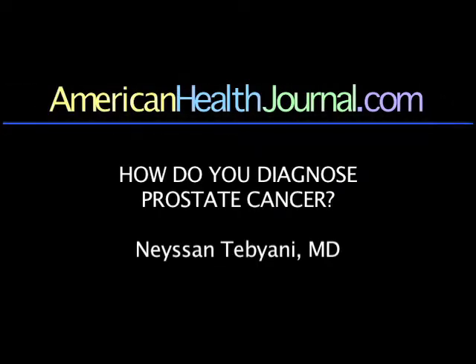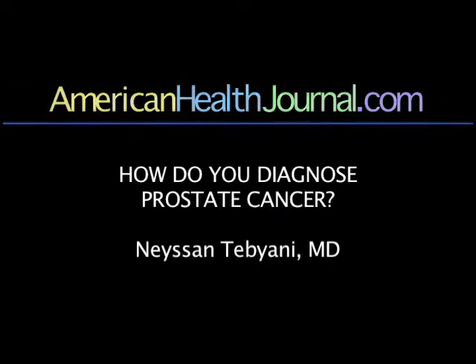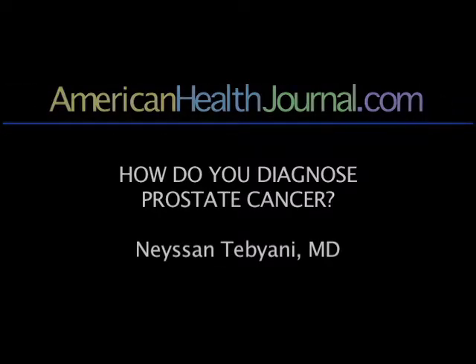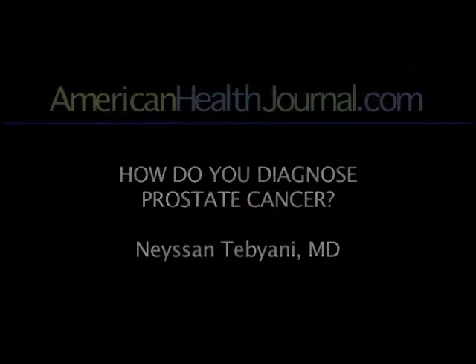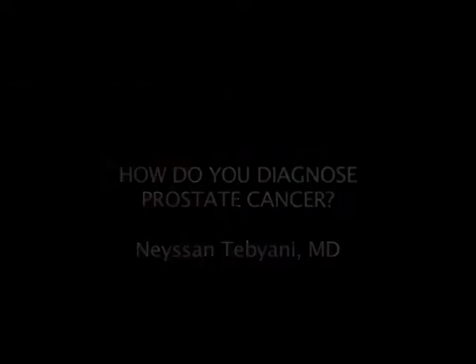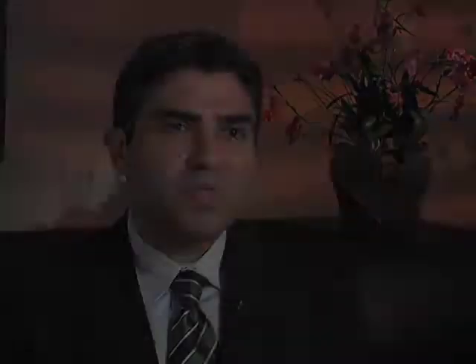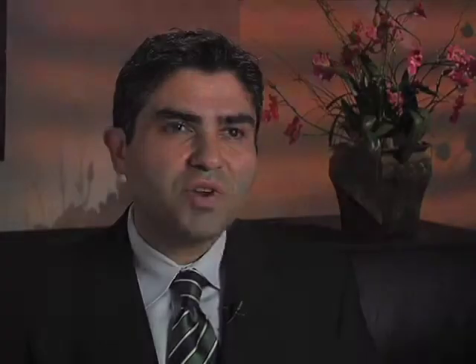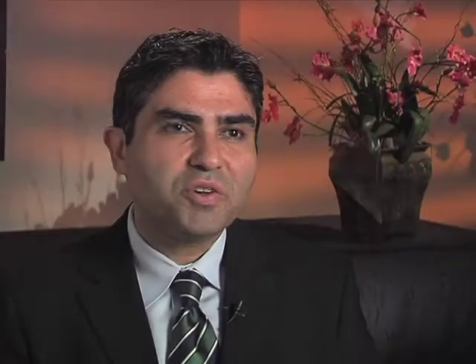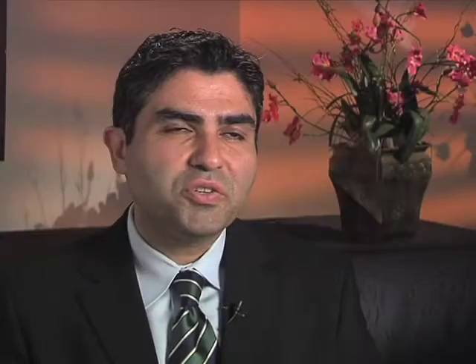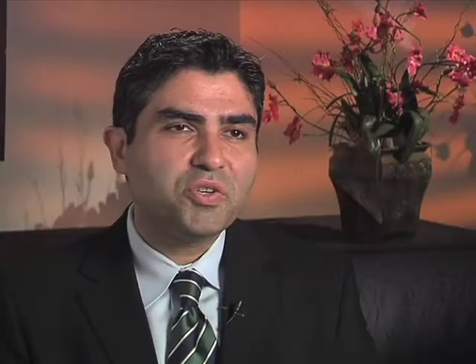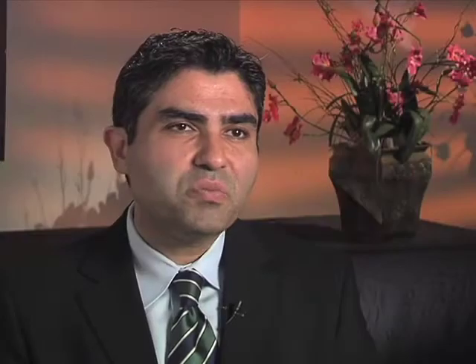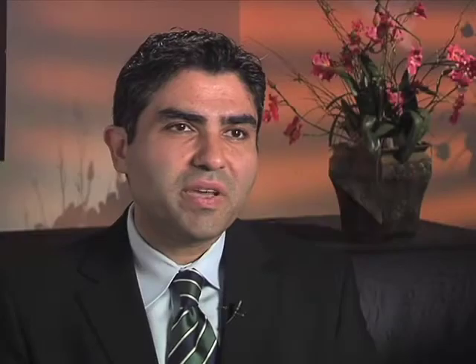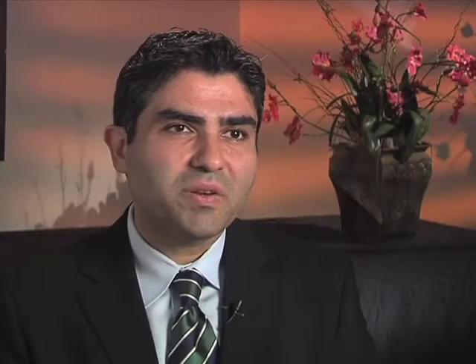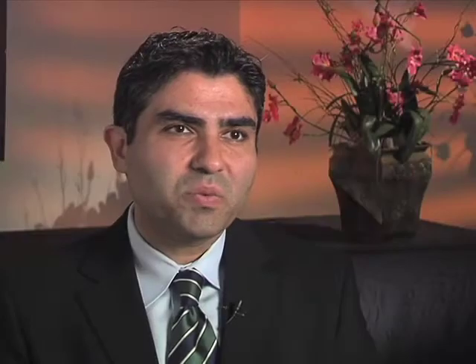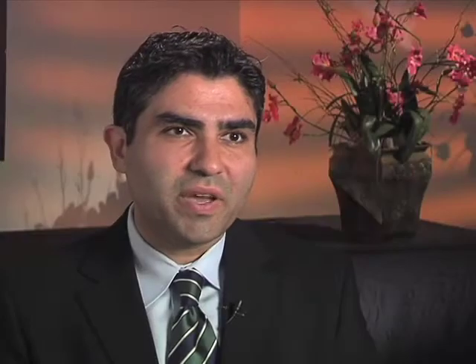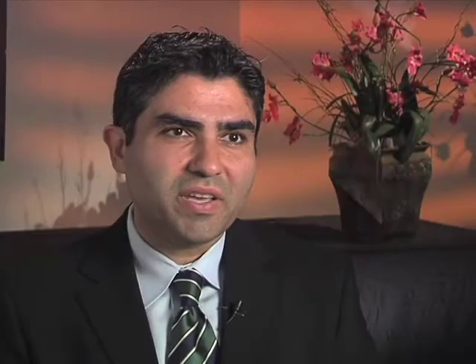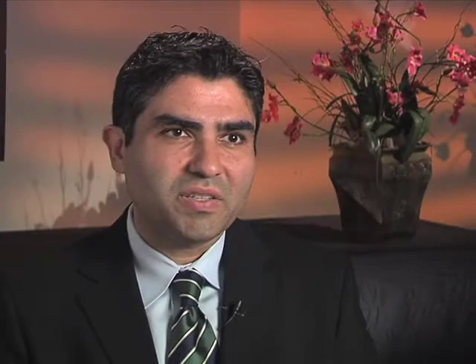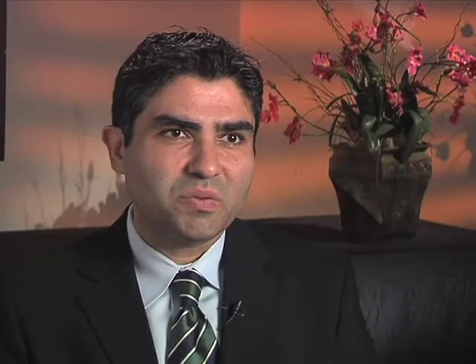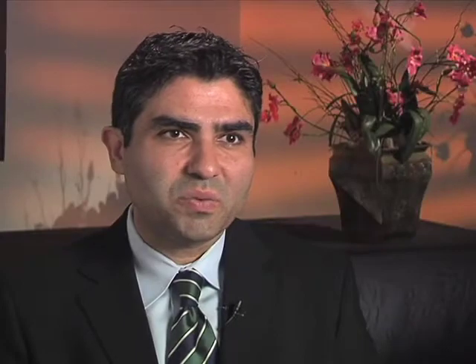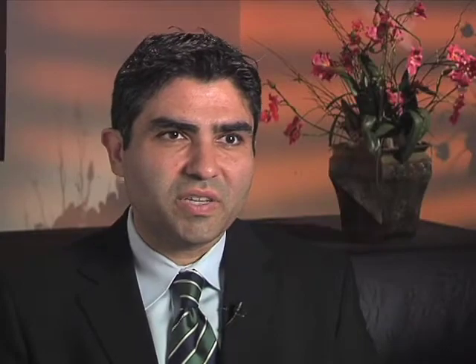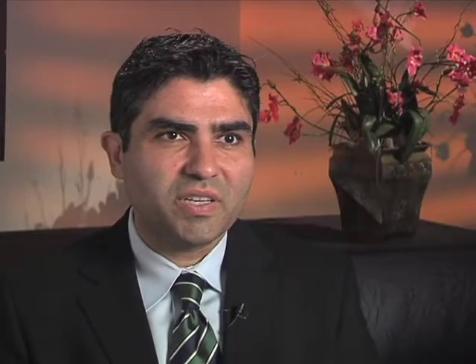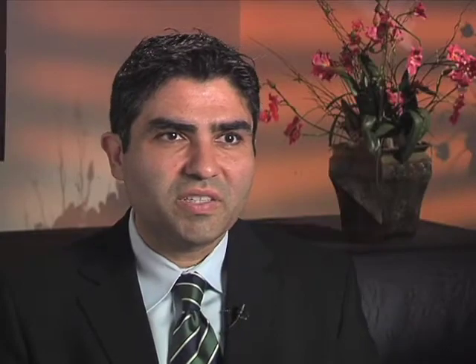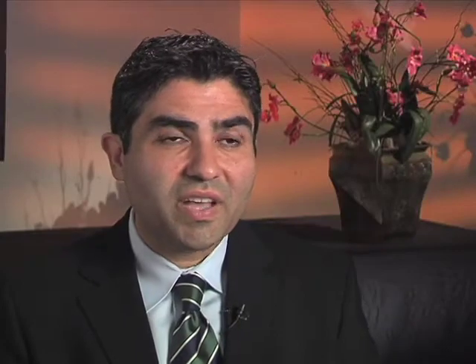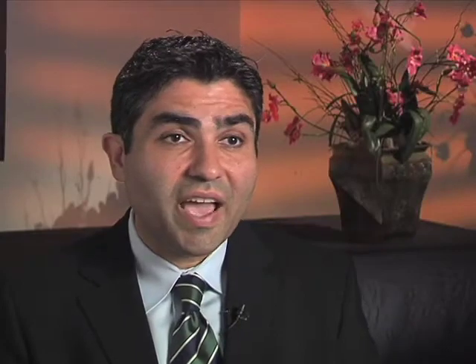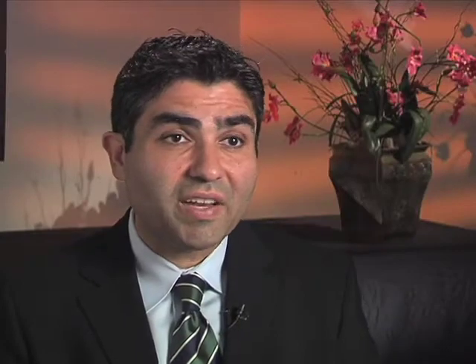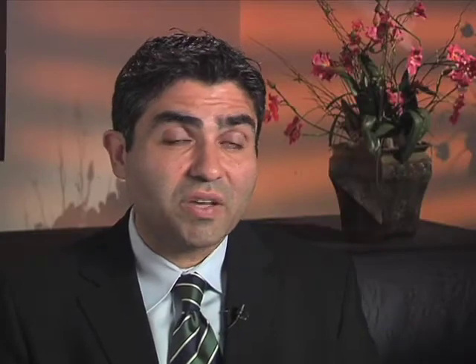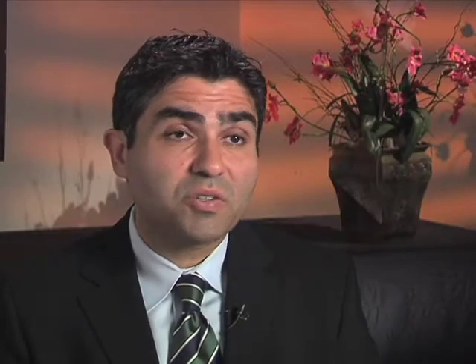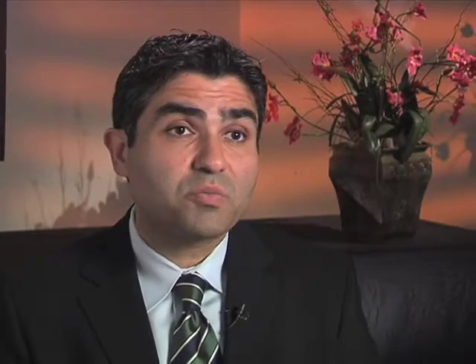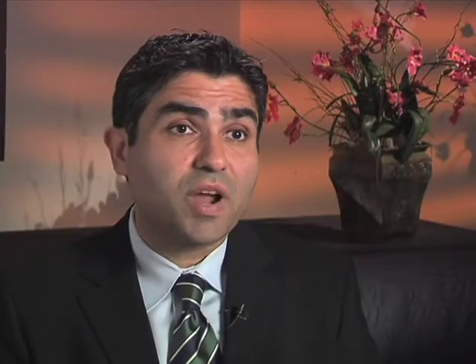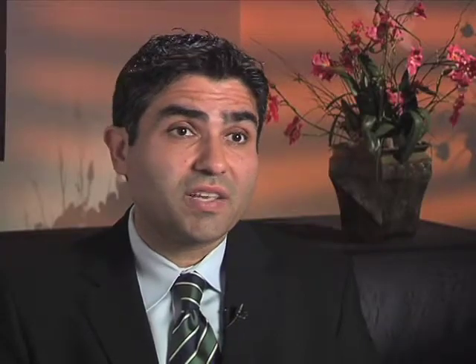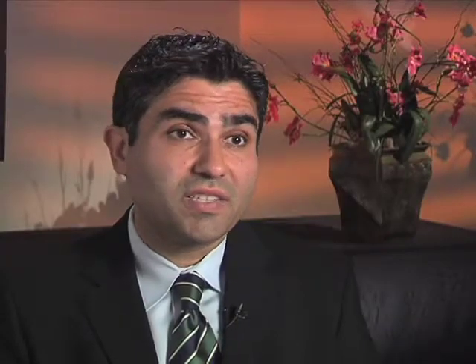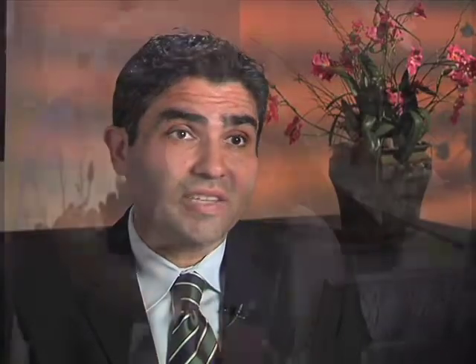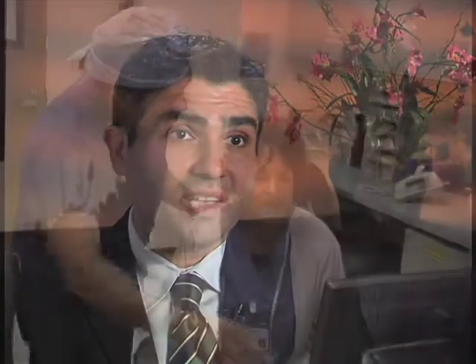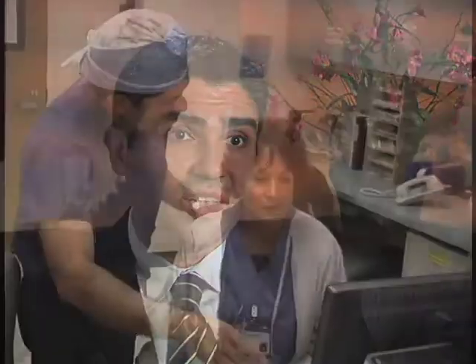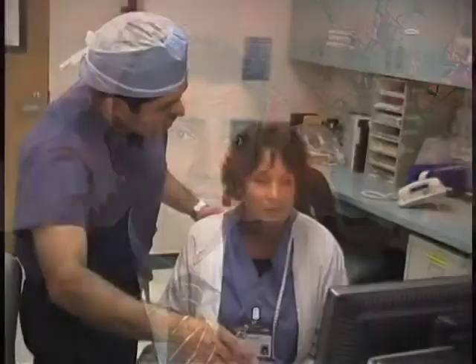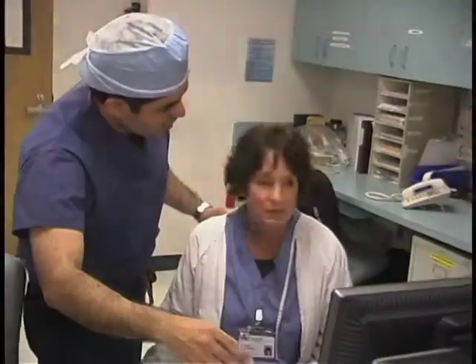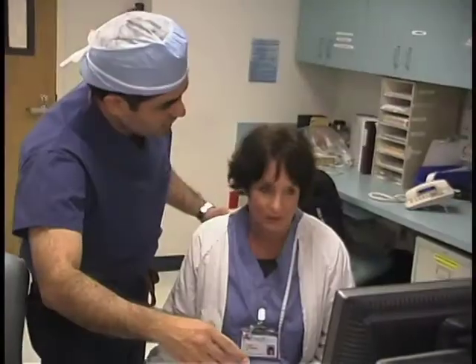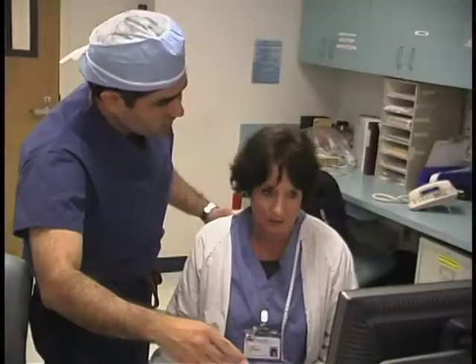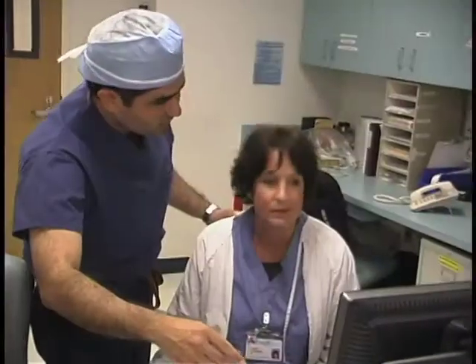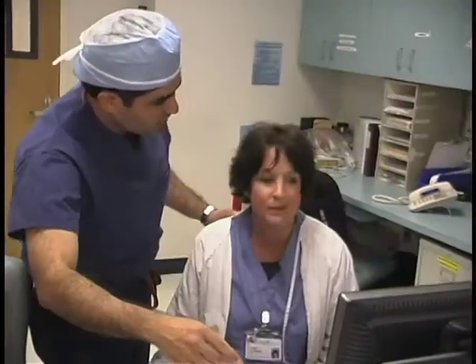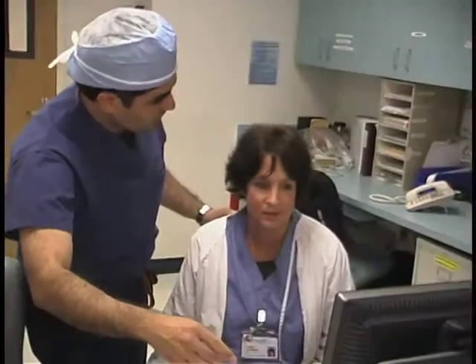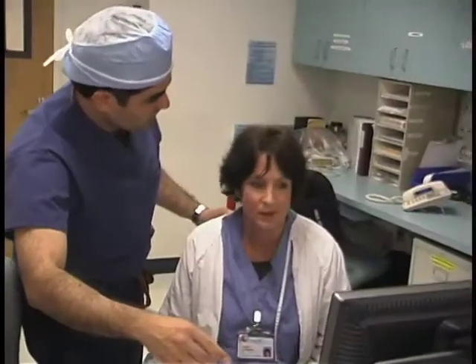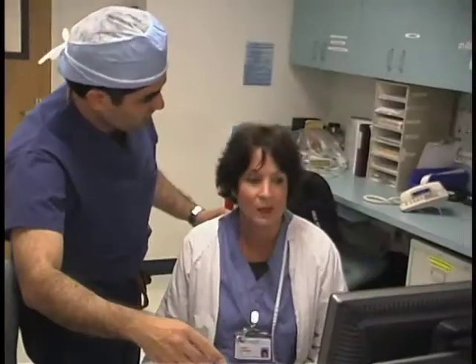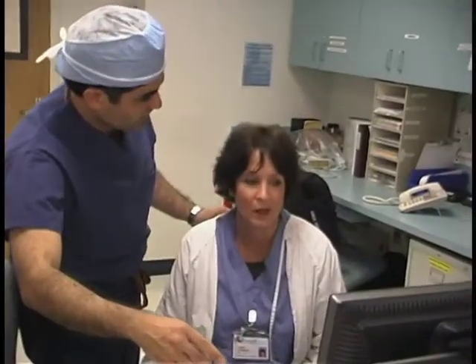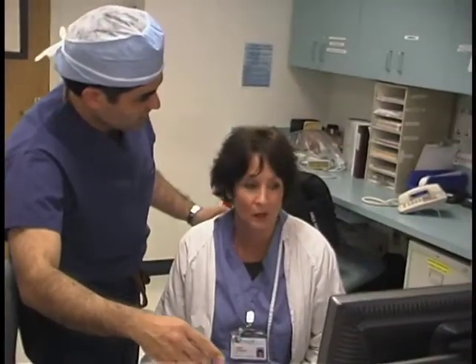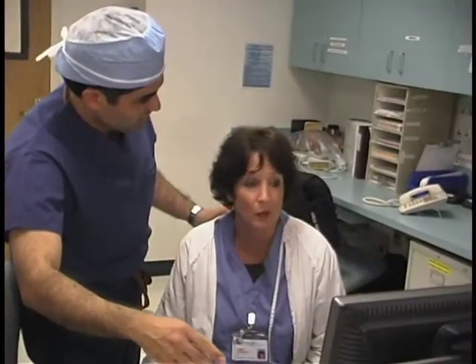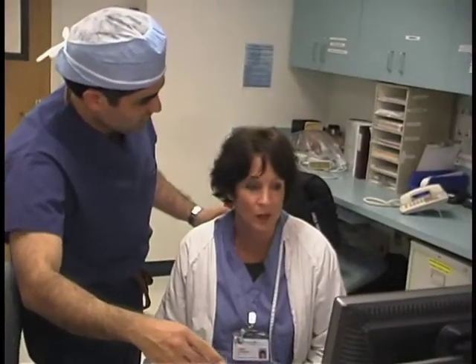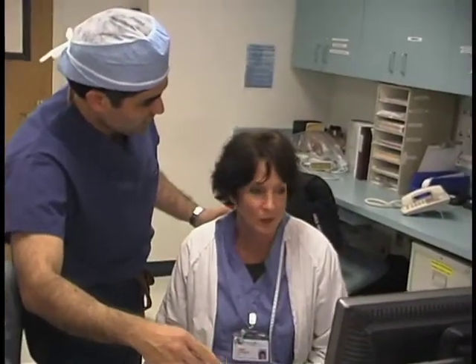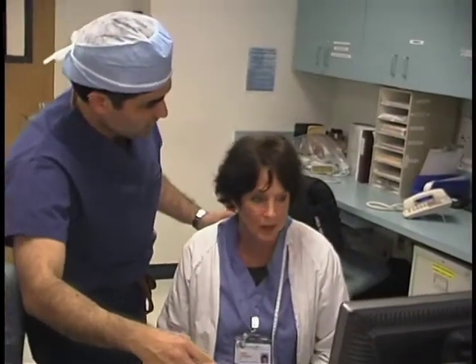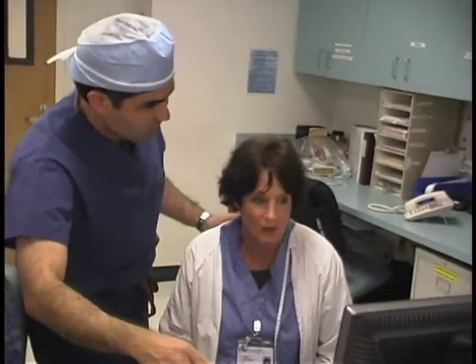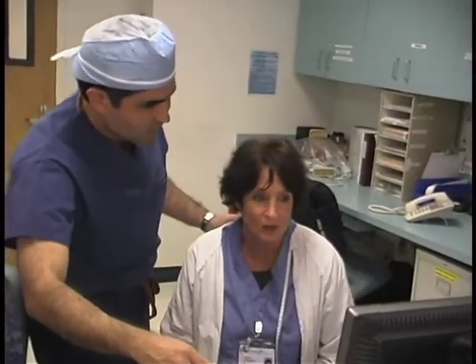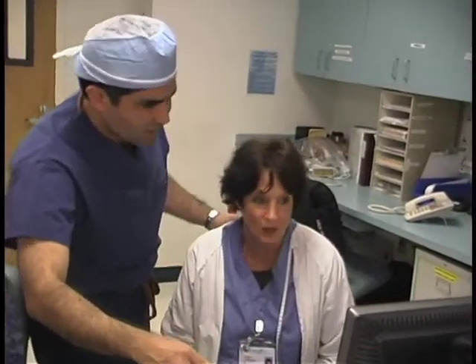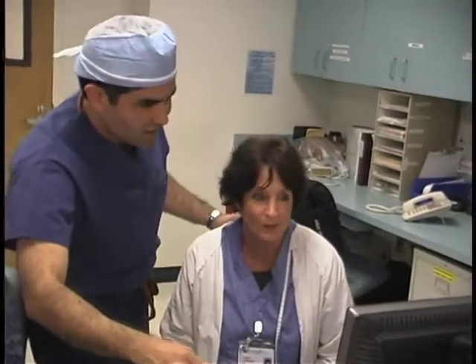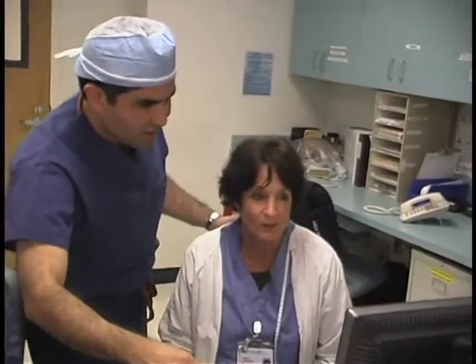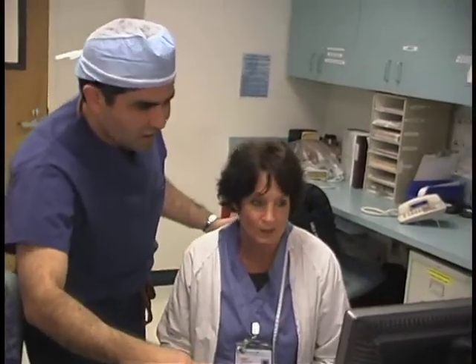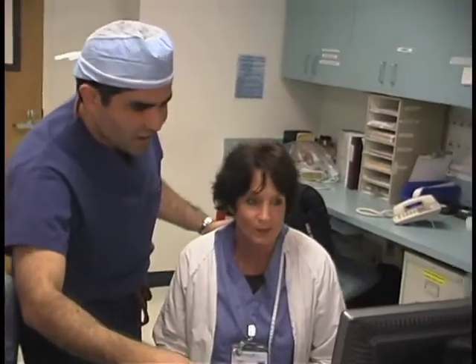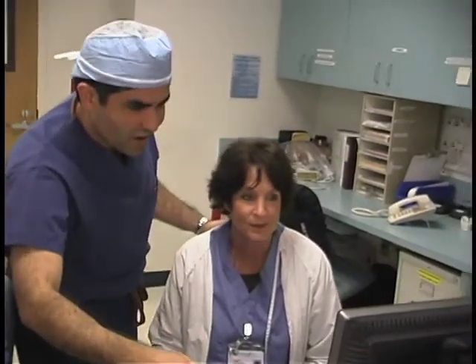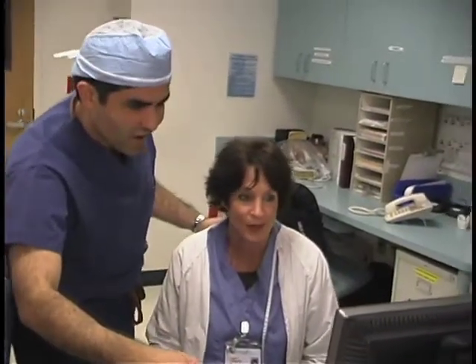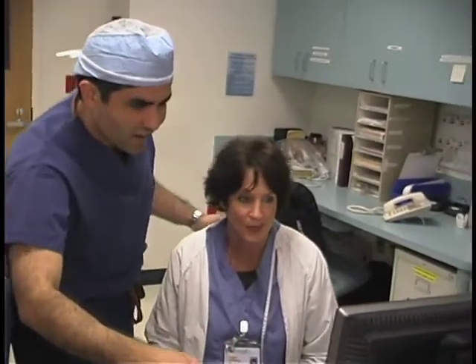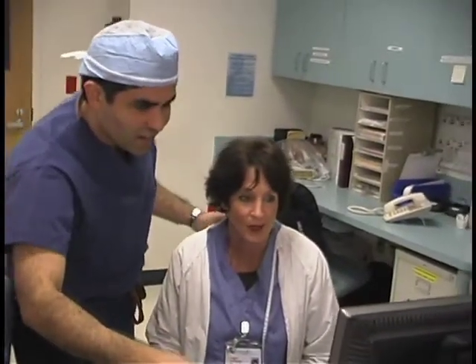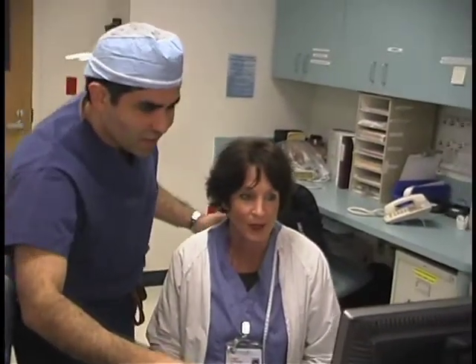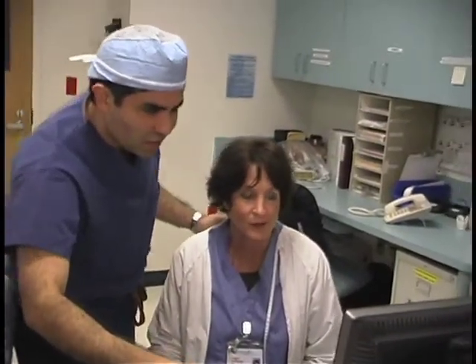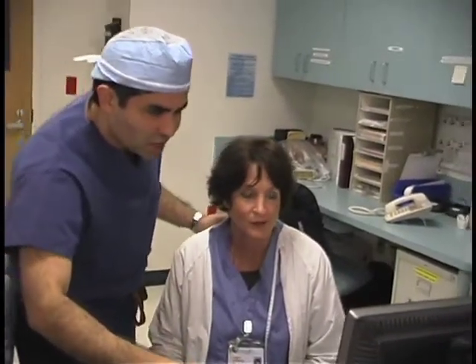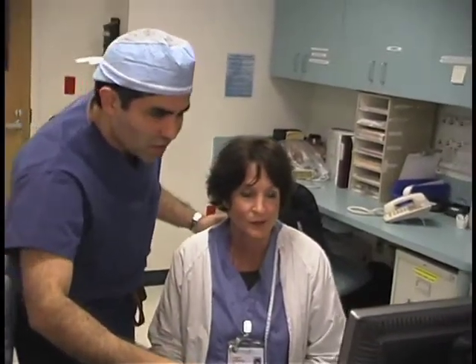There are two main ways we diagnose prostate cancer. One is through a physical examination.